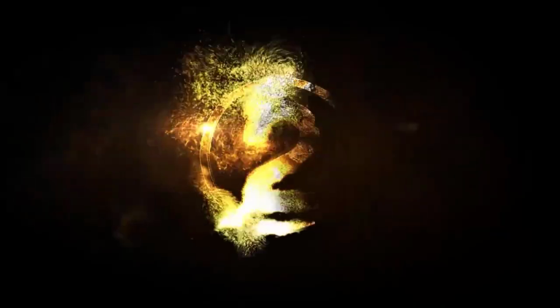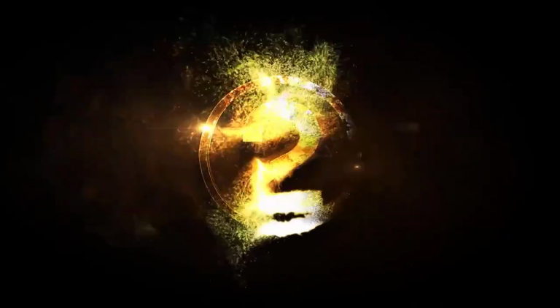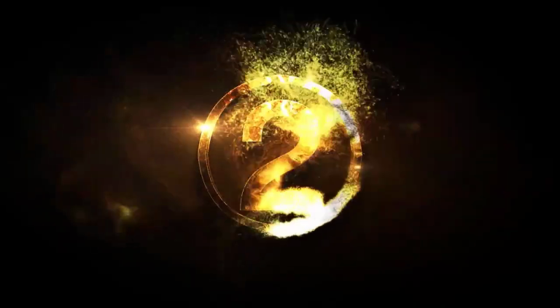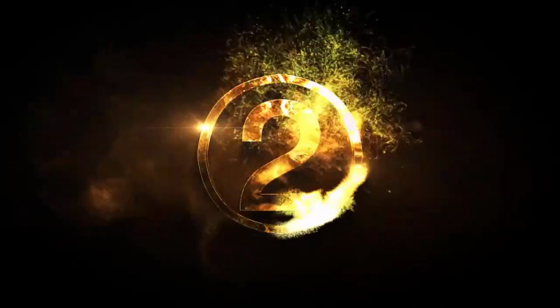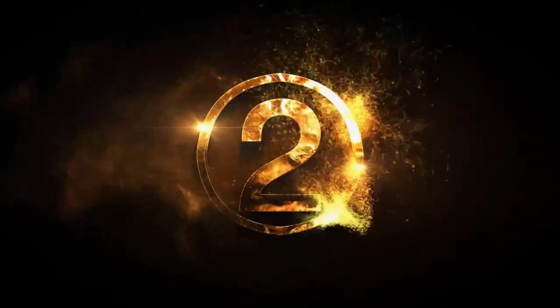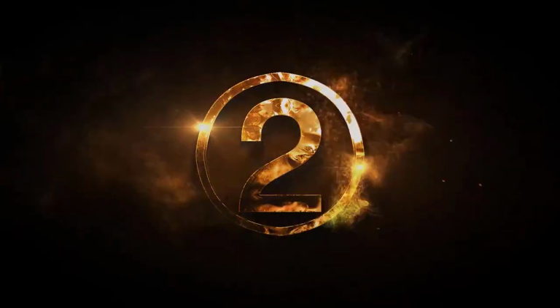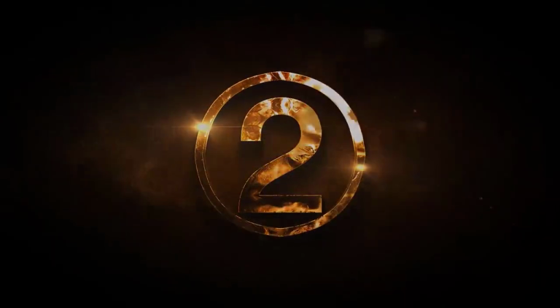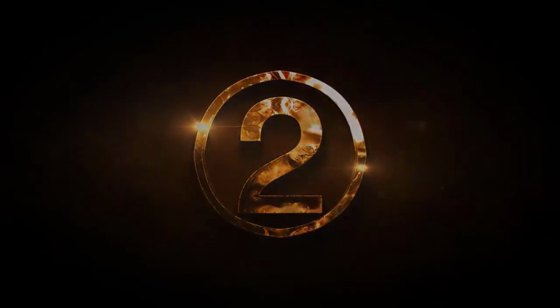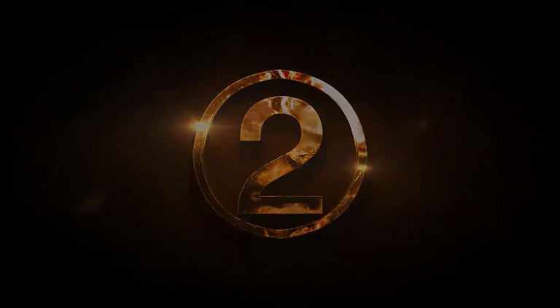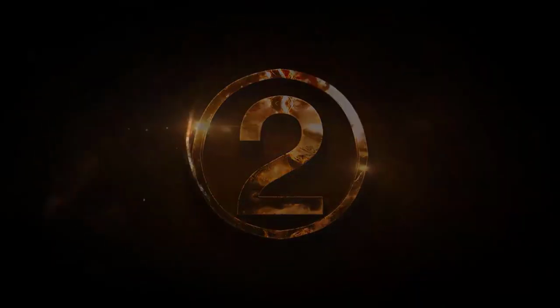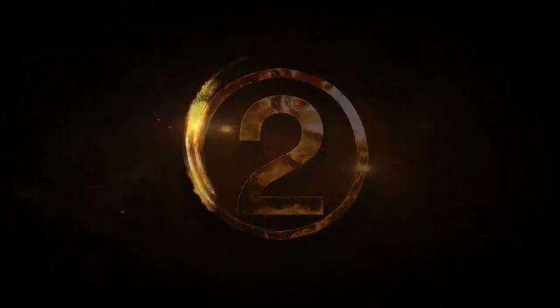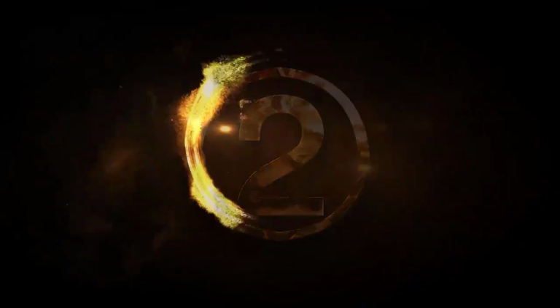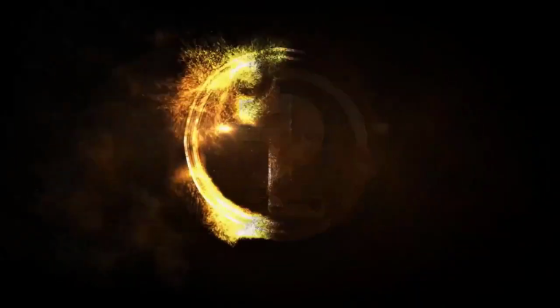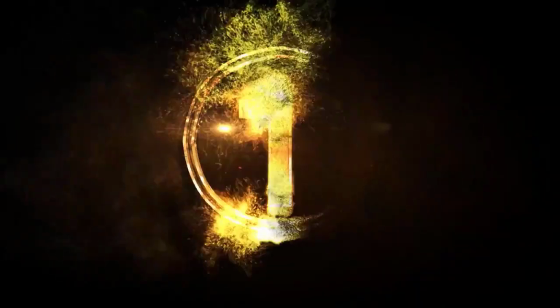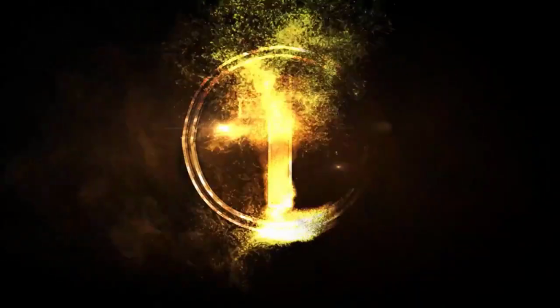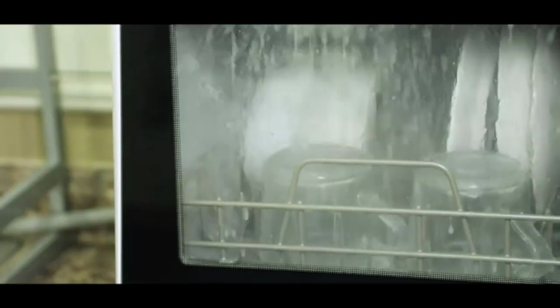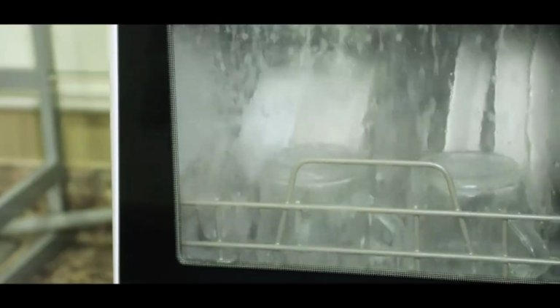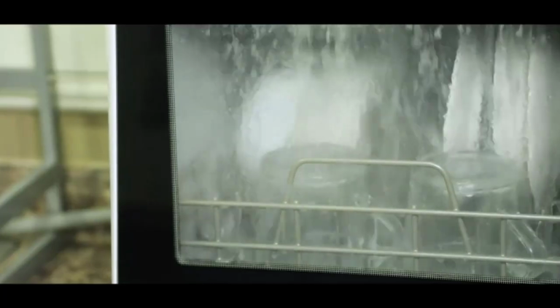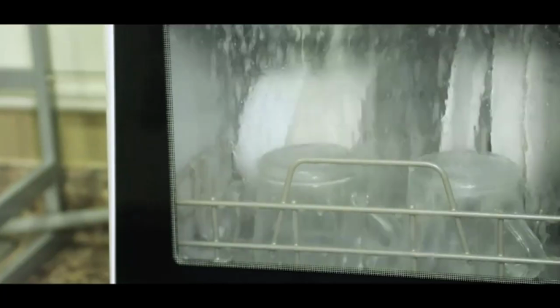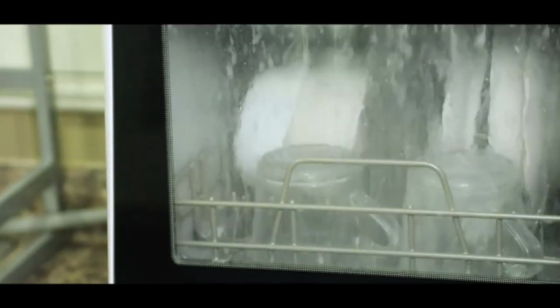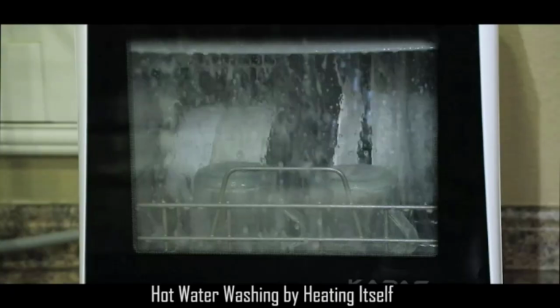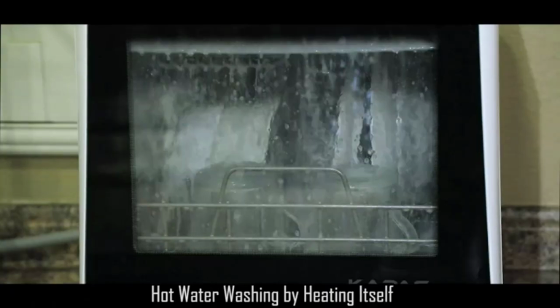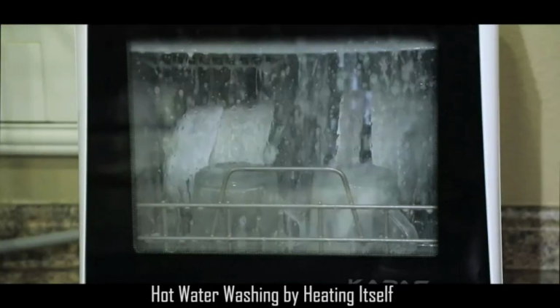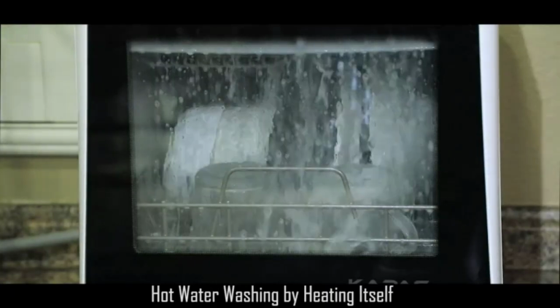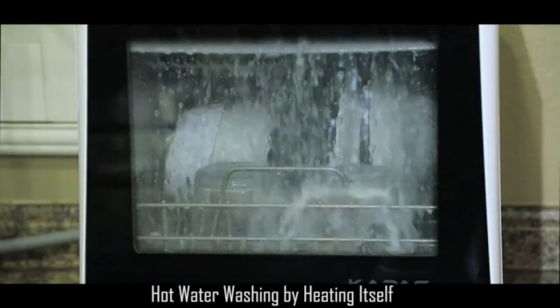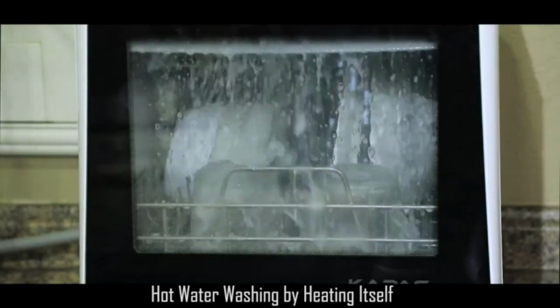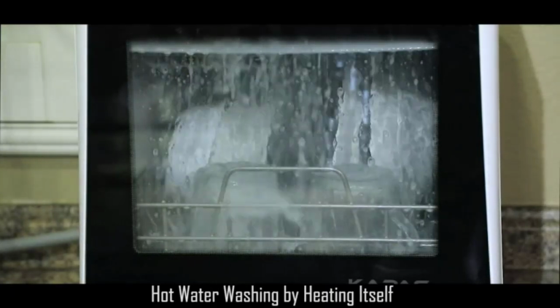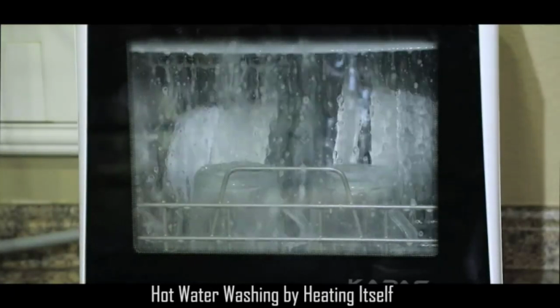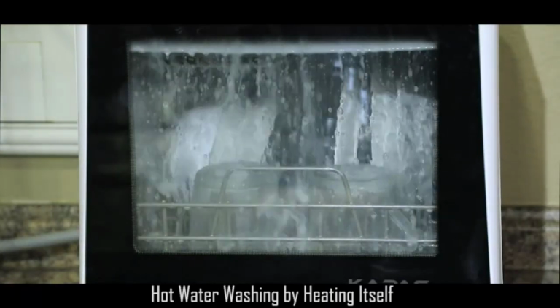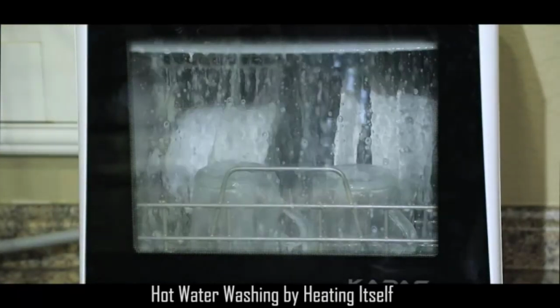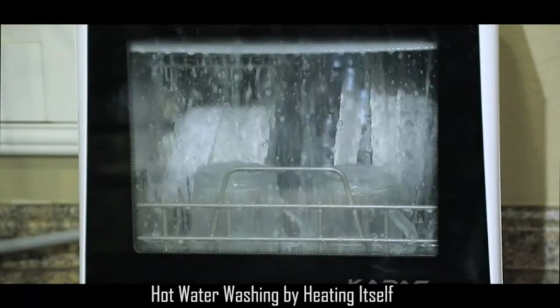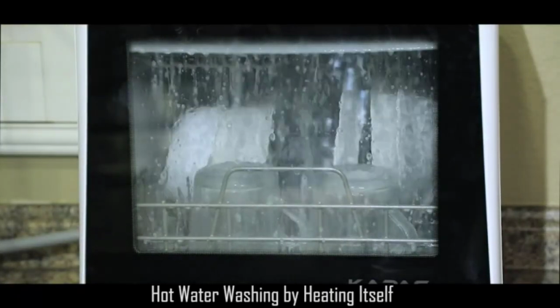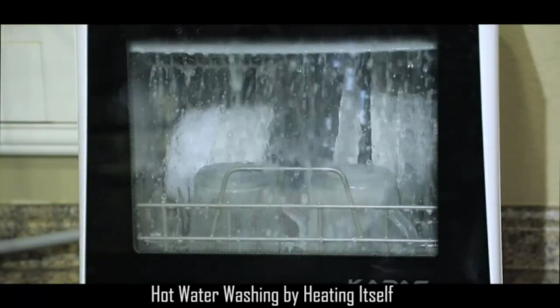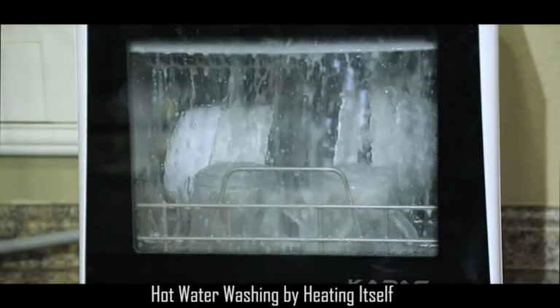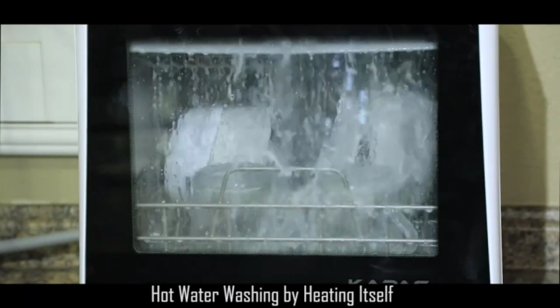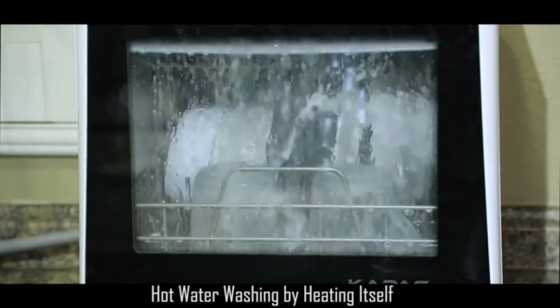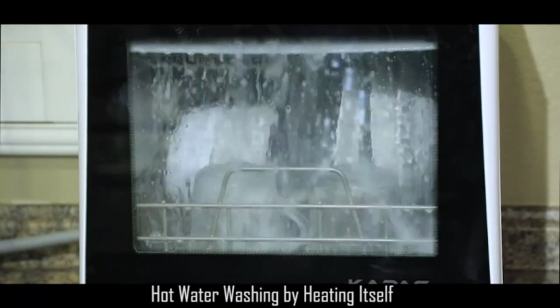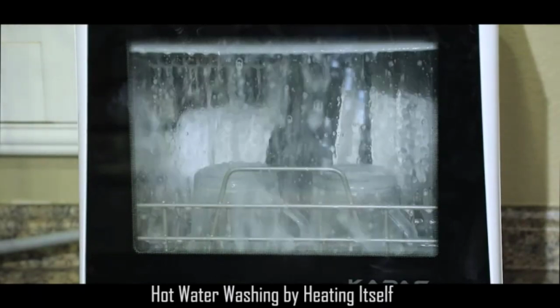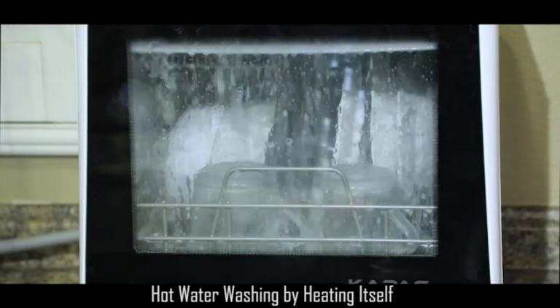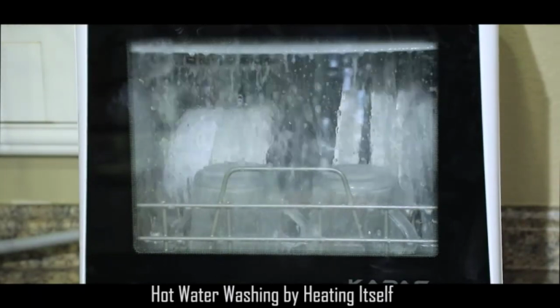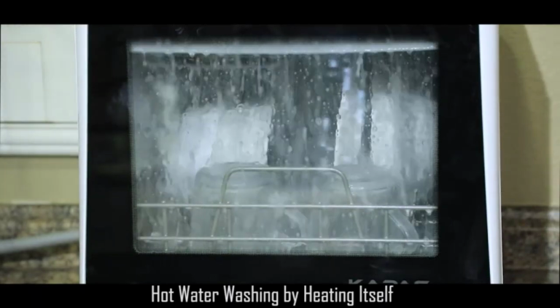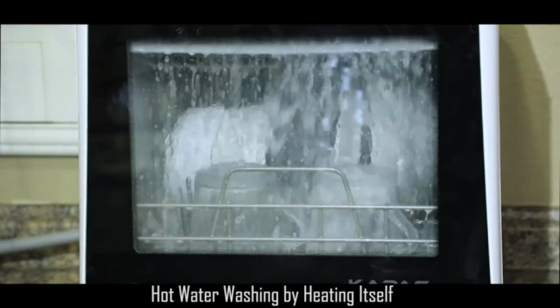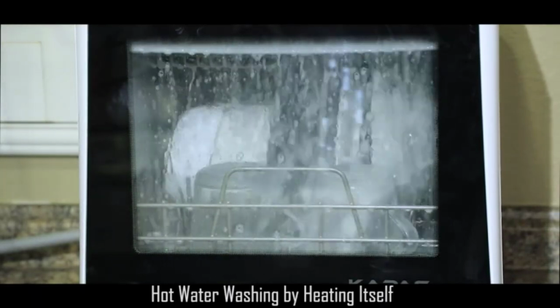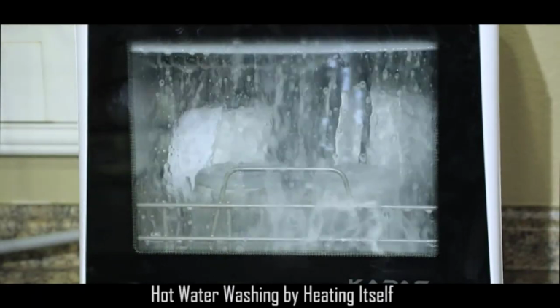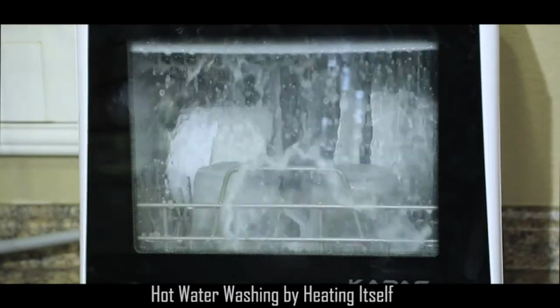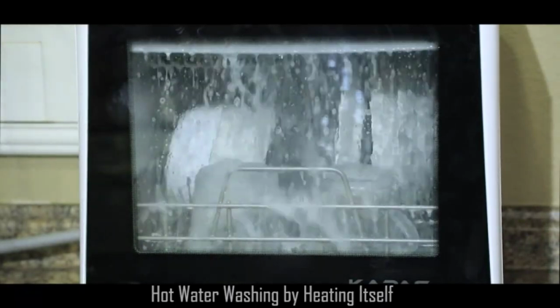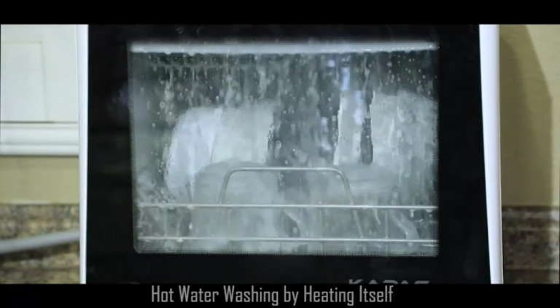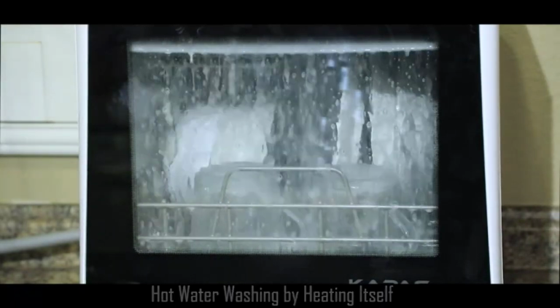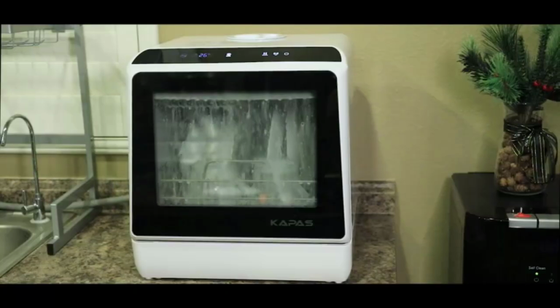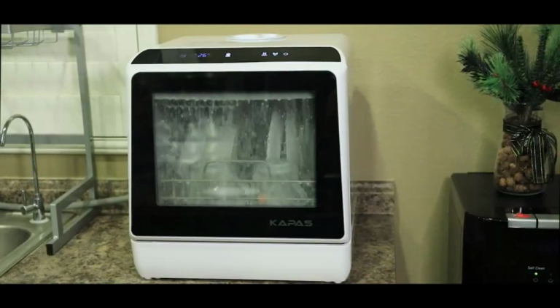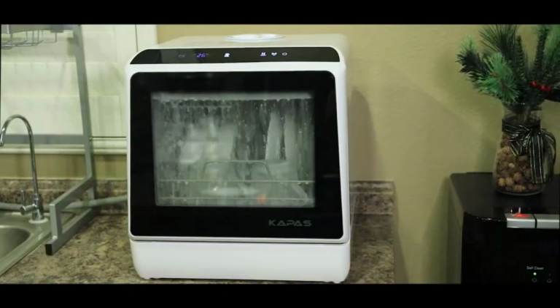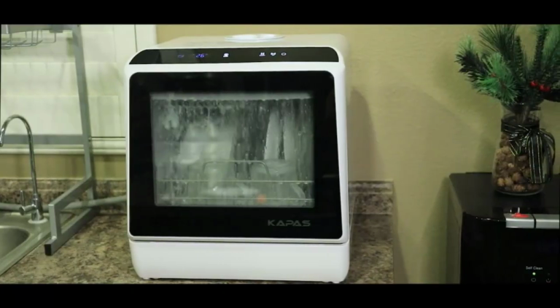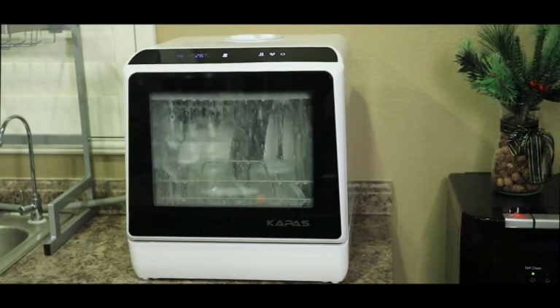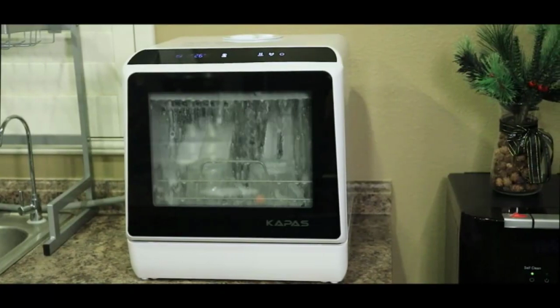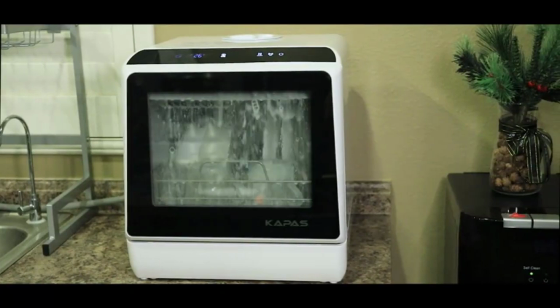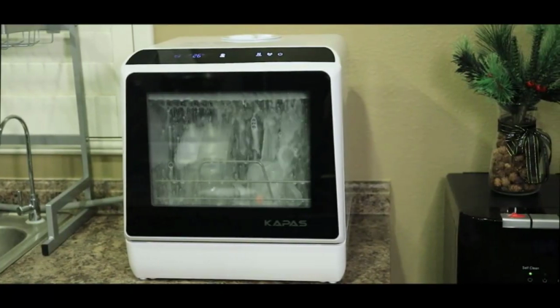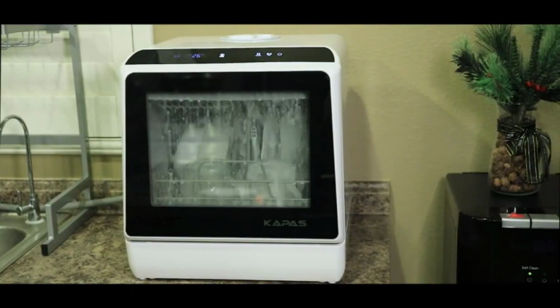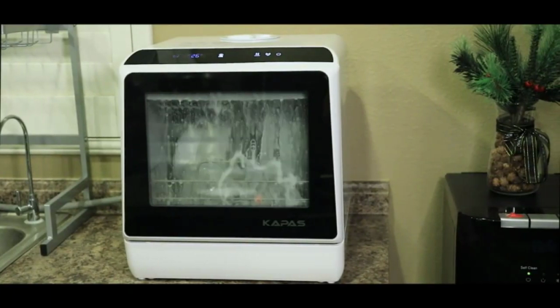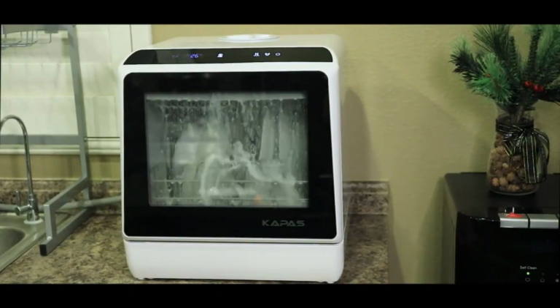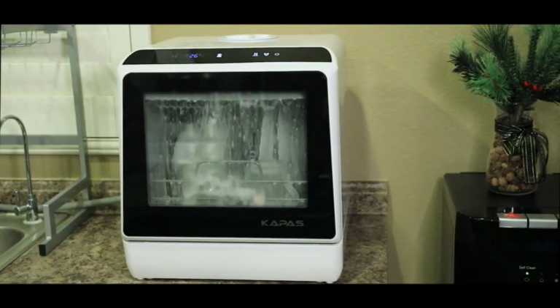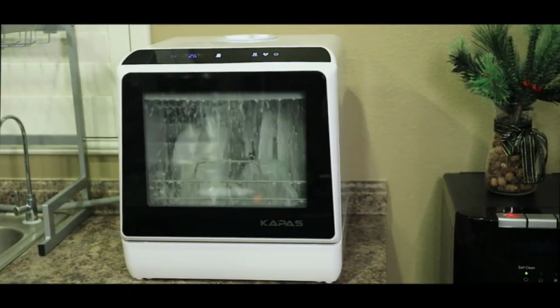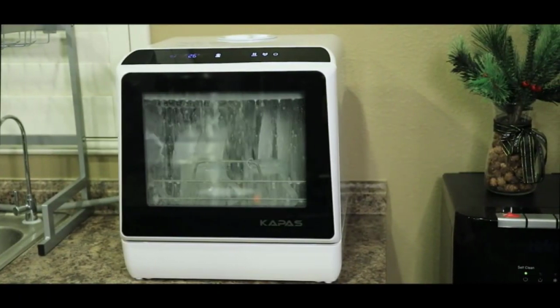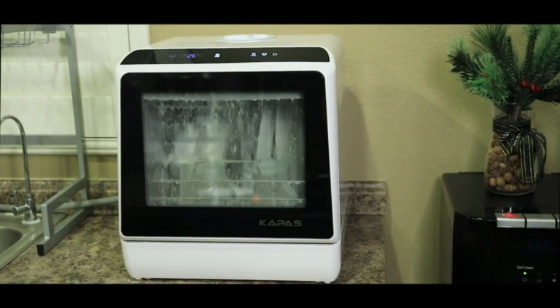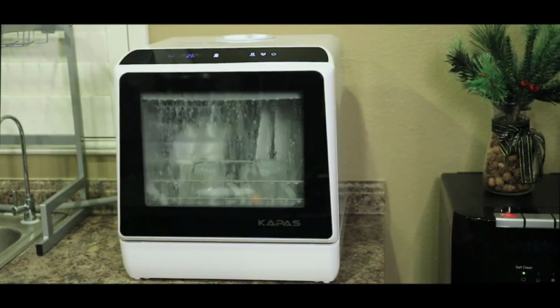Our top 2. Number 2: Portable Countertop Dishwasher with built-in lights function, portable size.